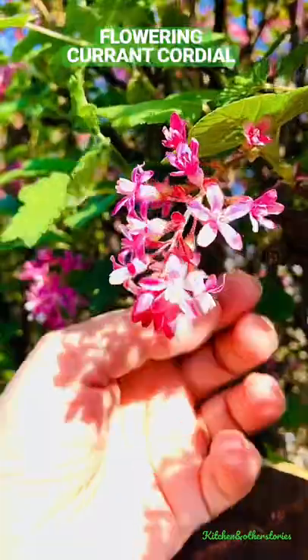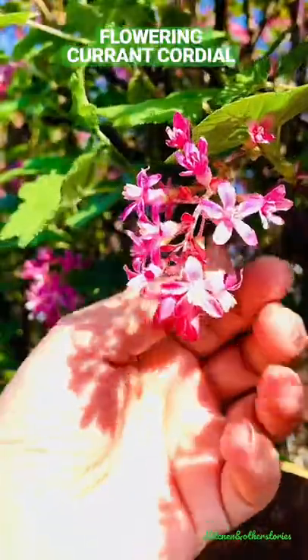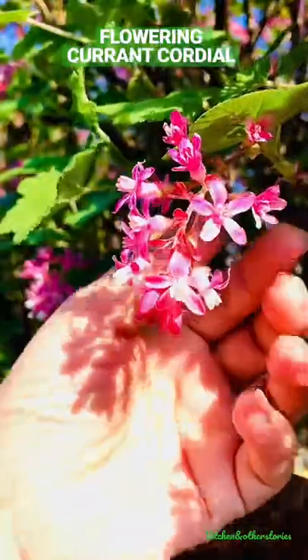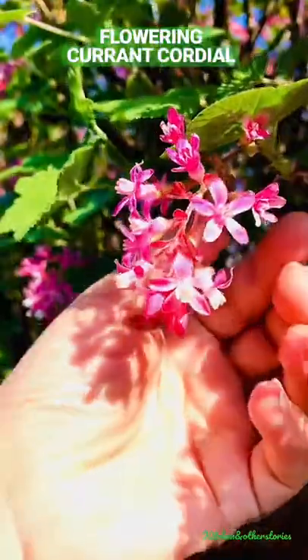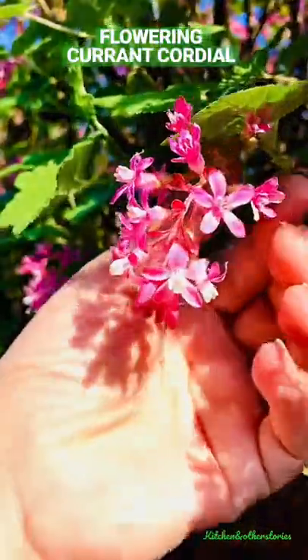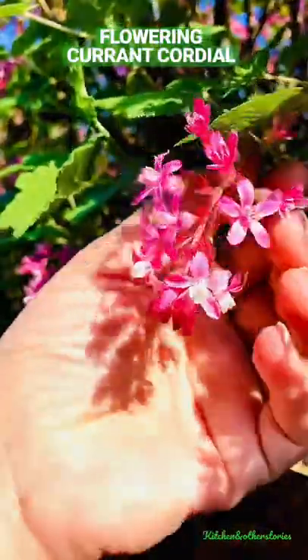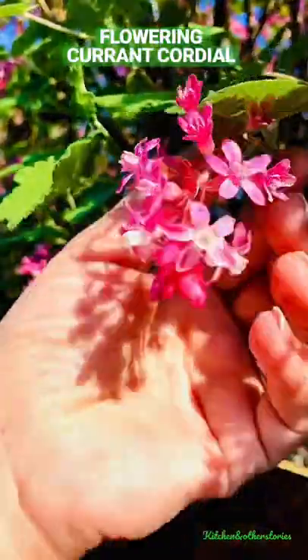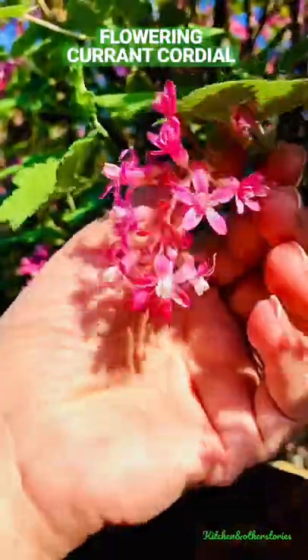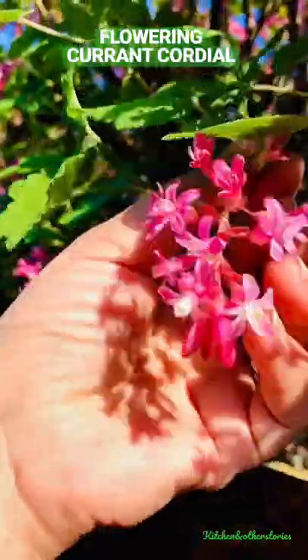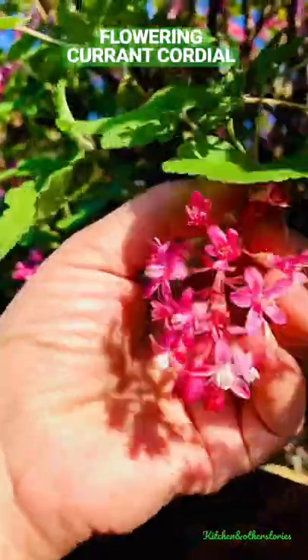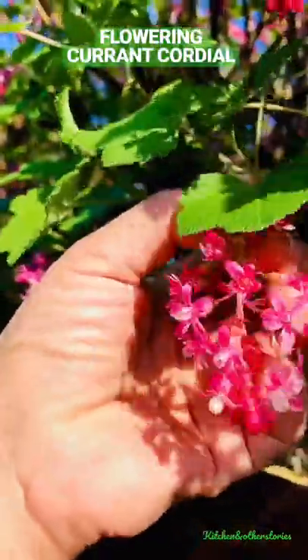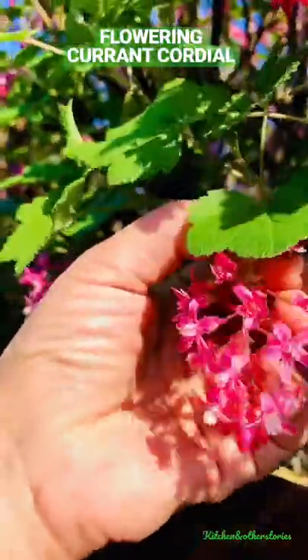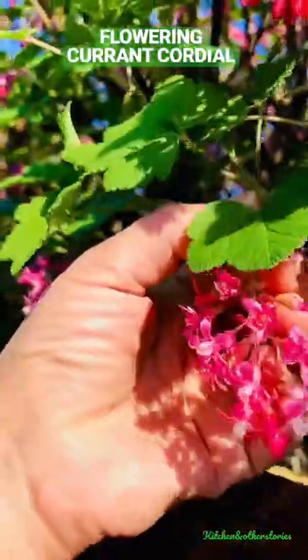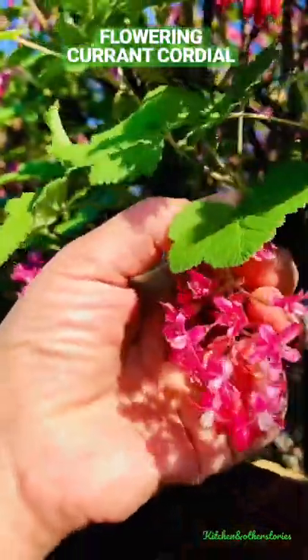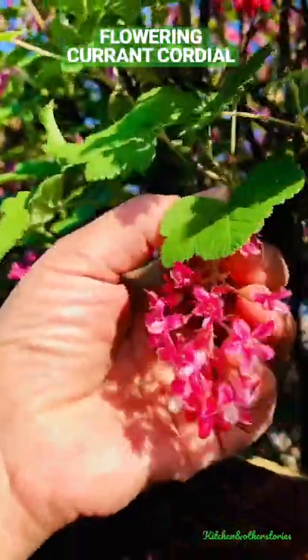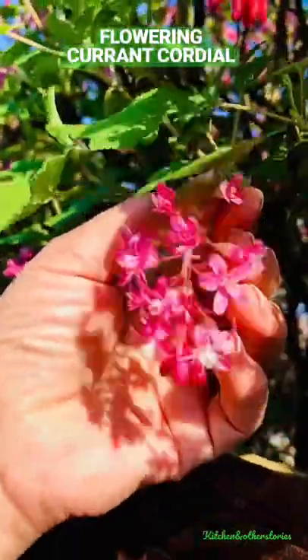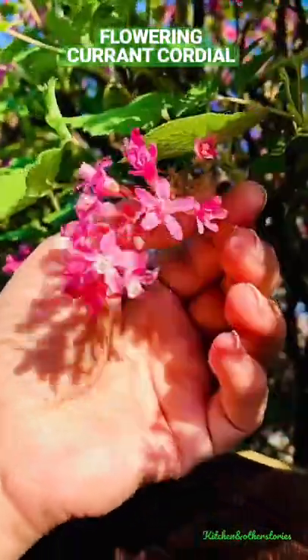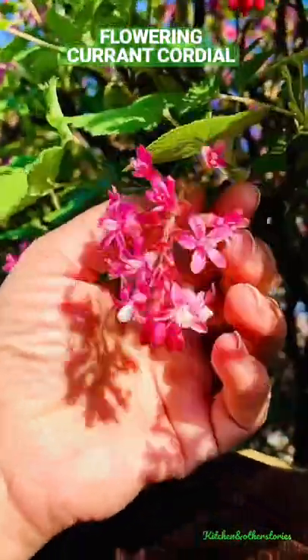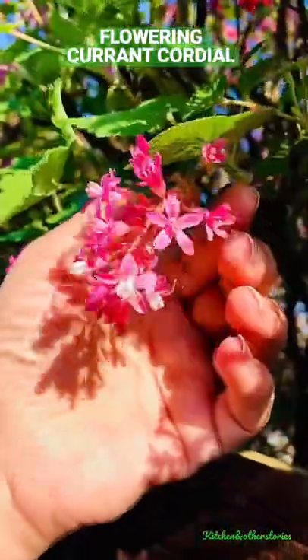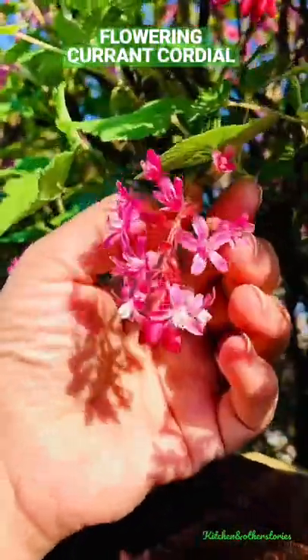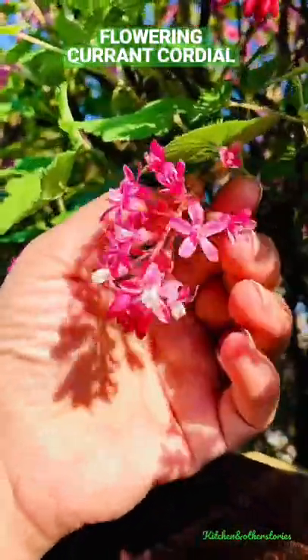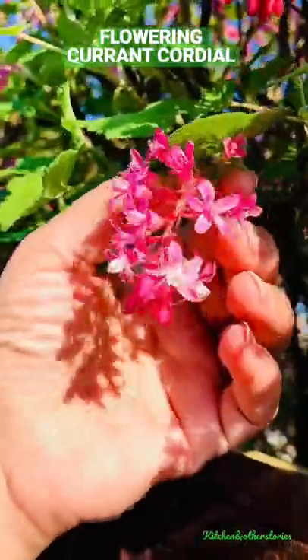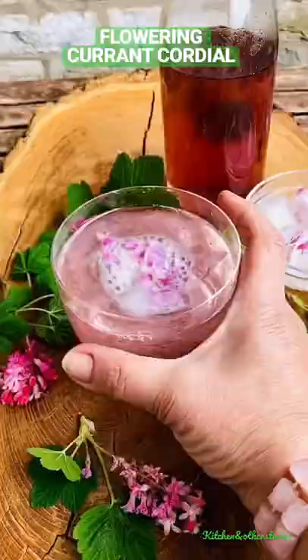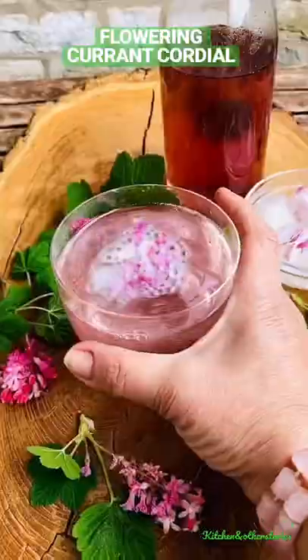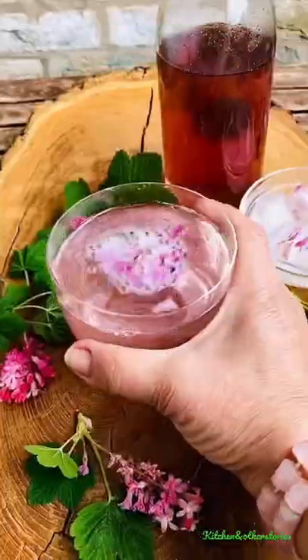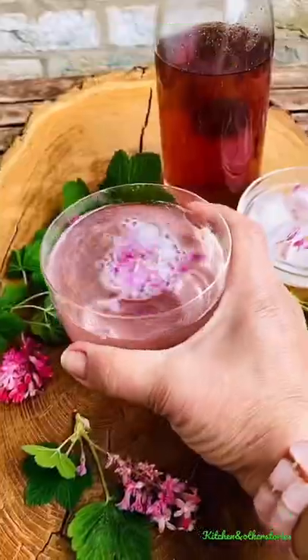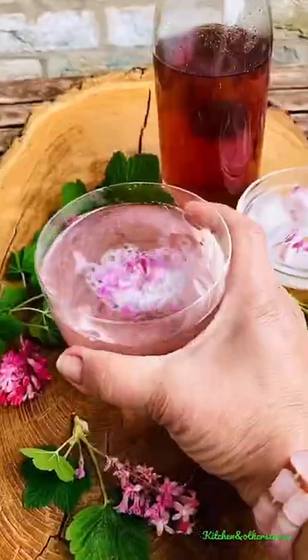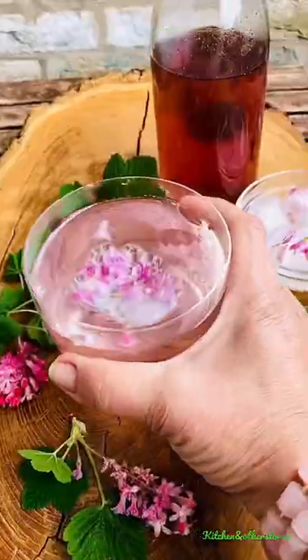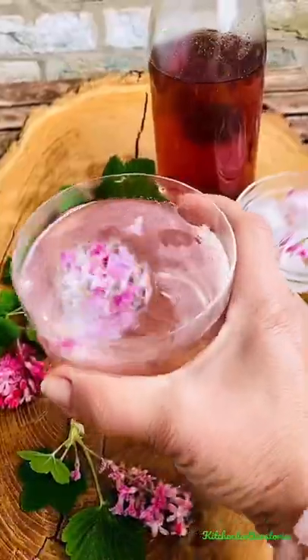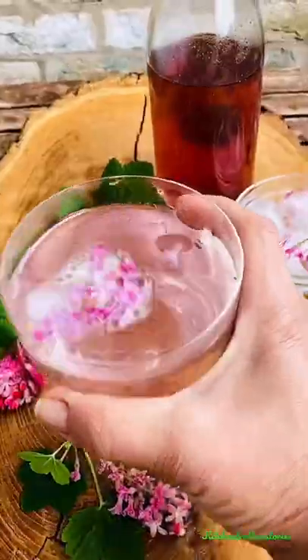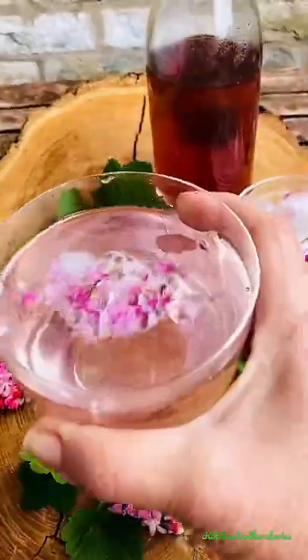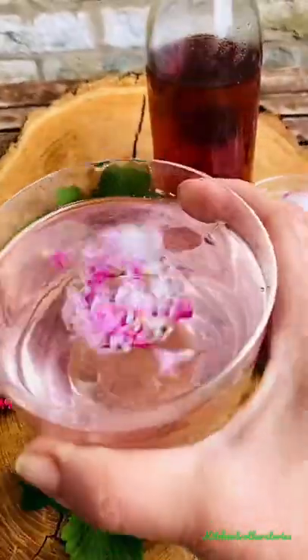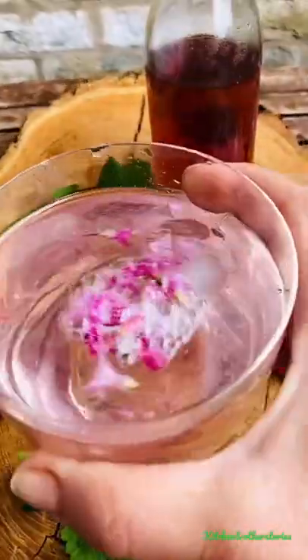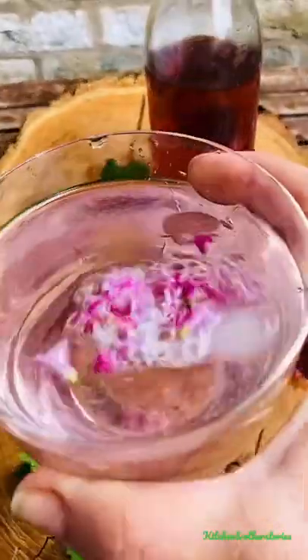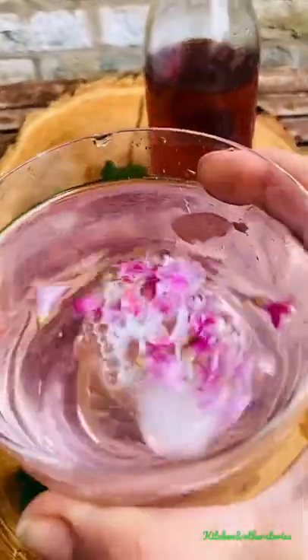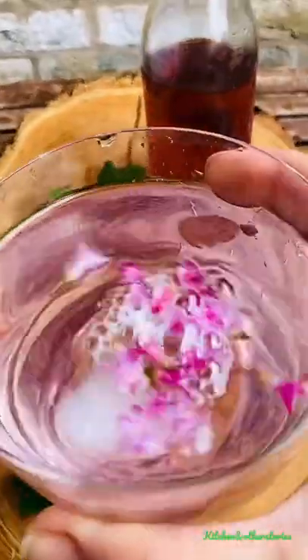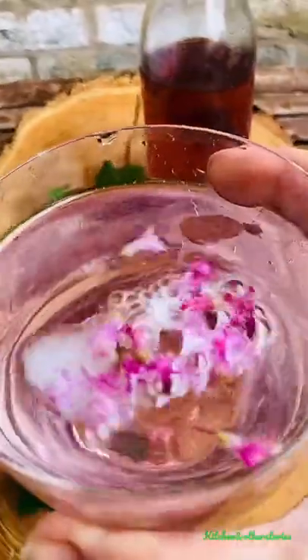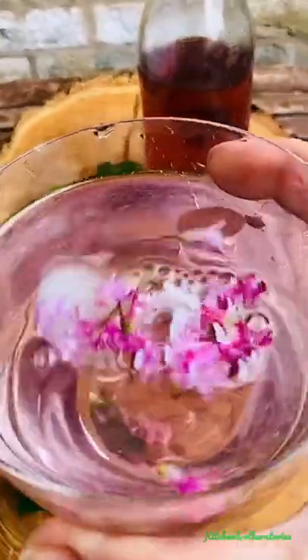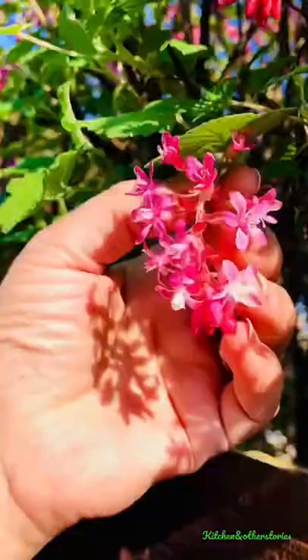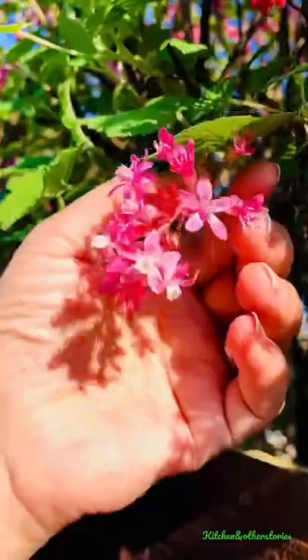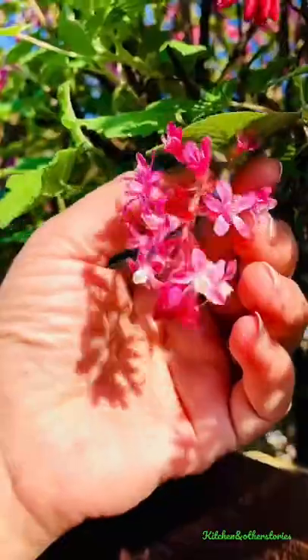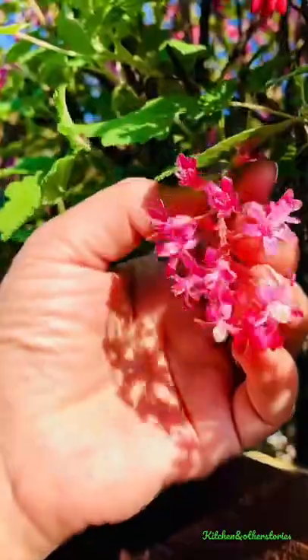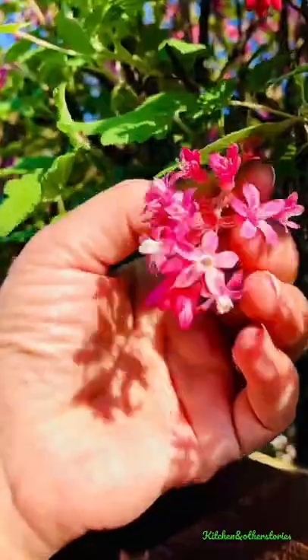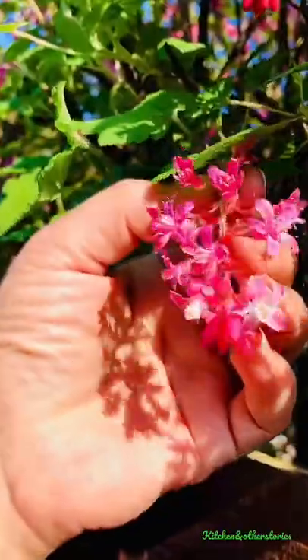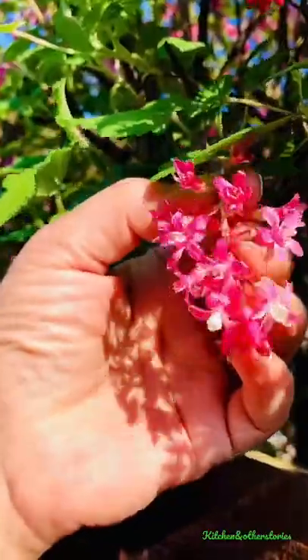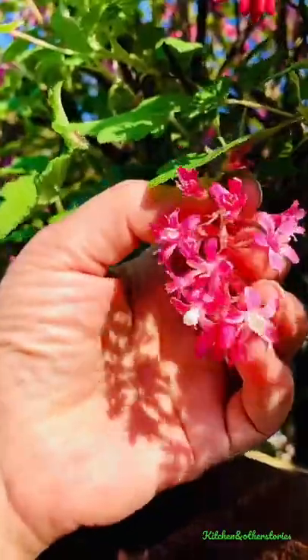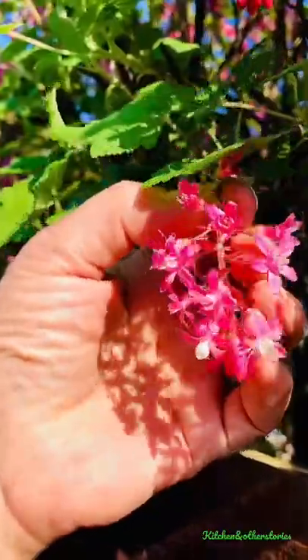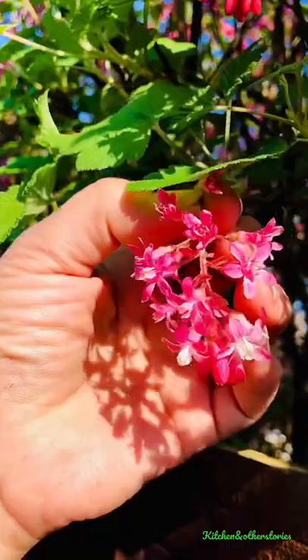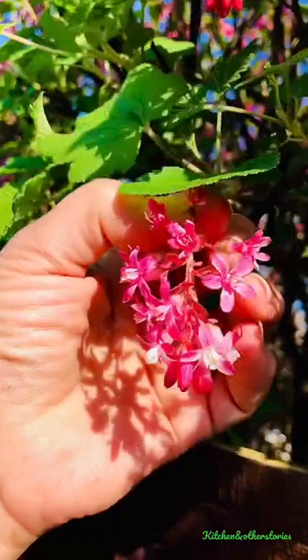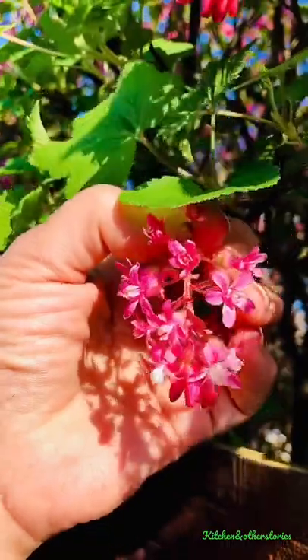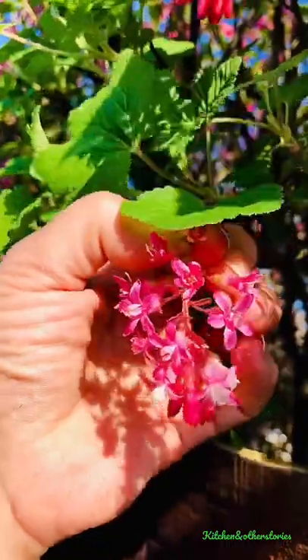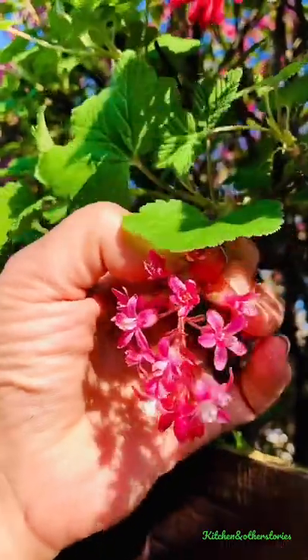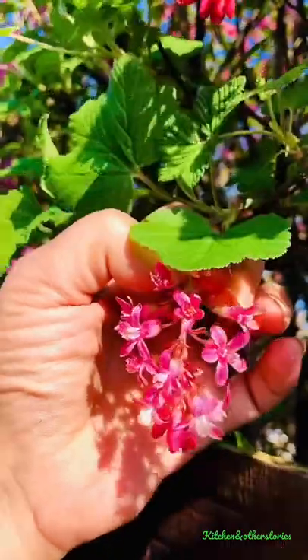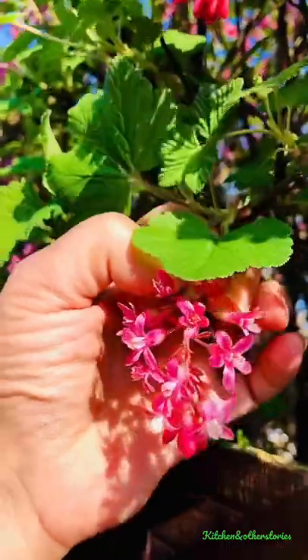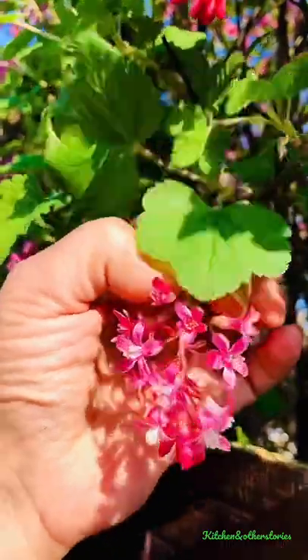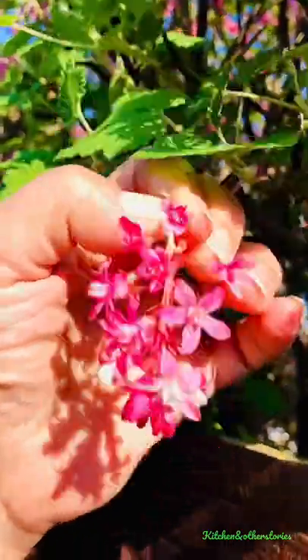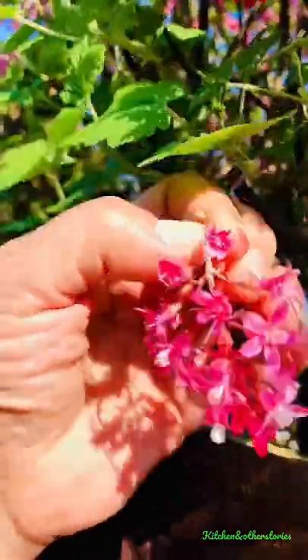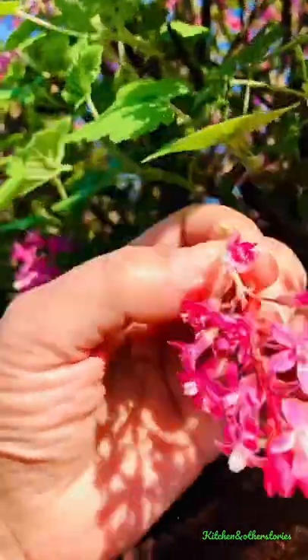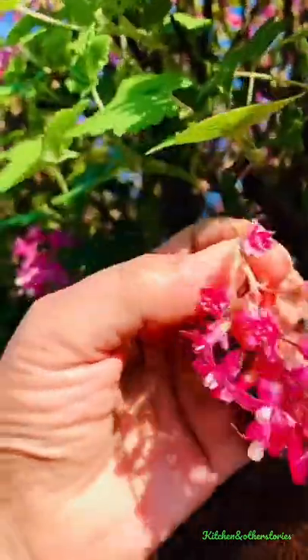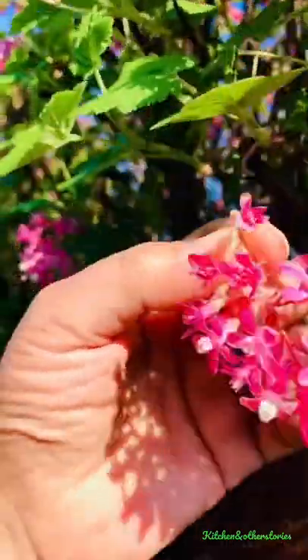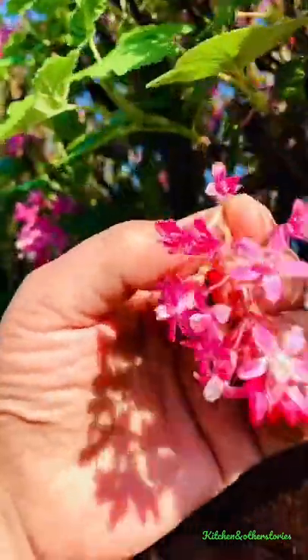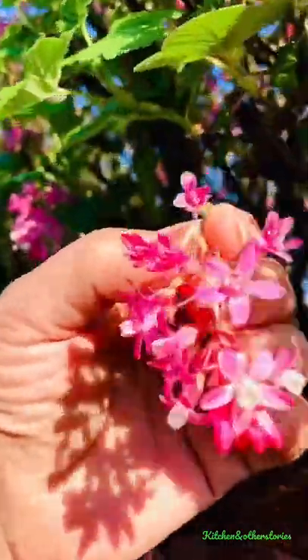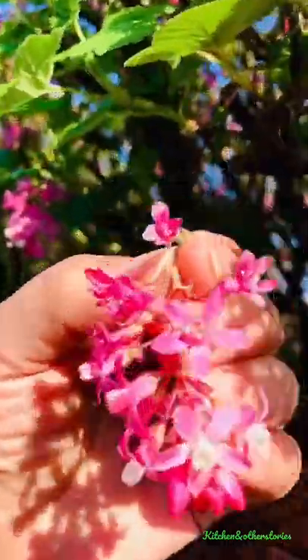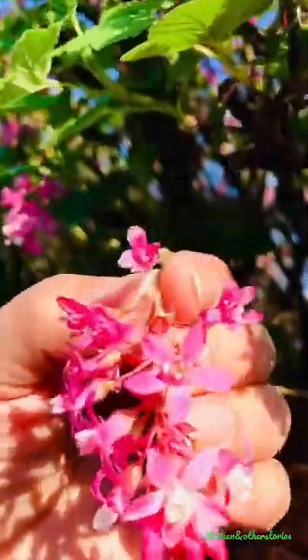Today we're going to turn these beauties into this gorgeous drink. Come on then, let's go and pick some flowering currant.